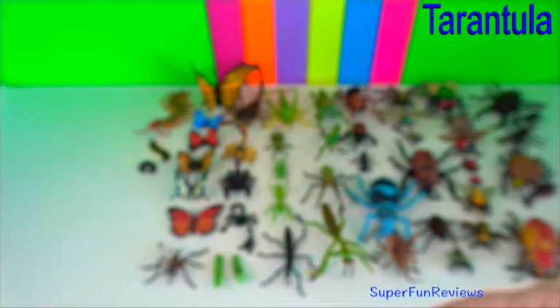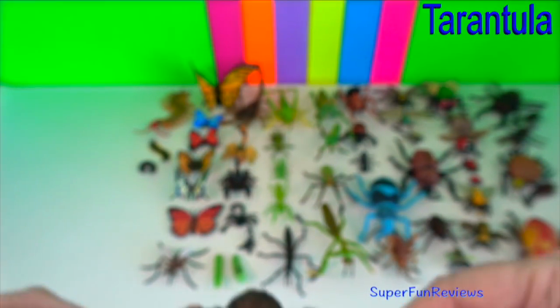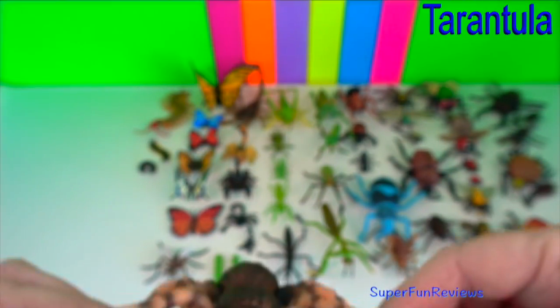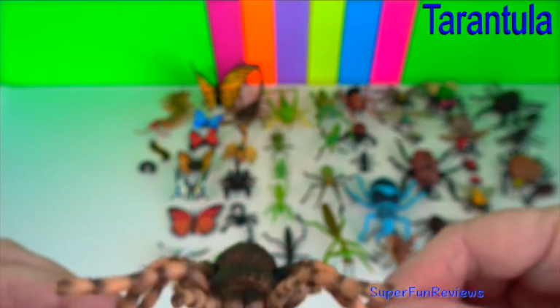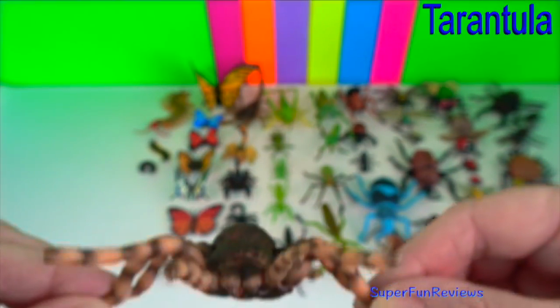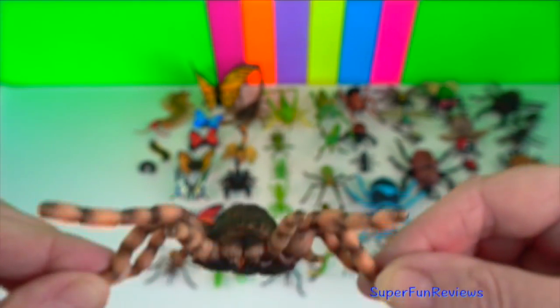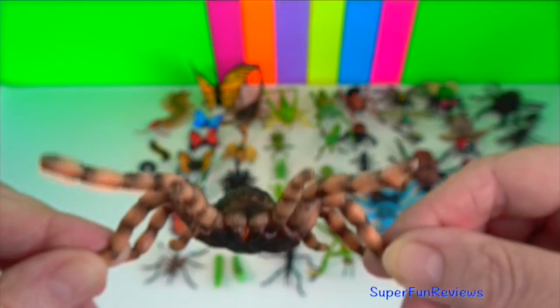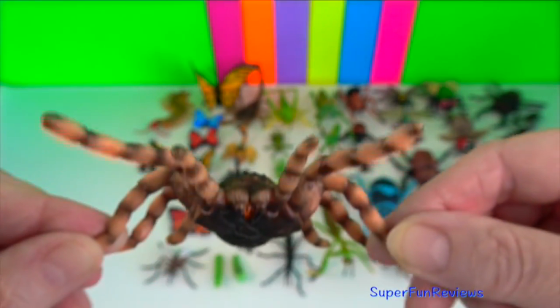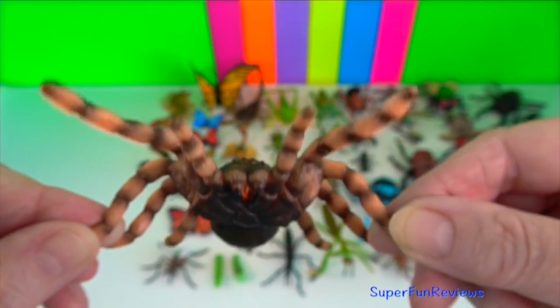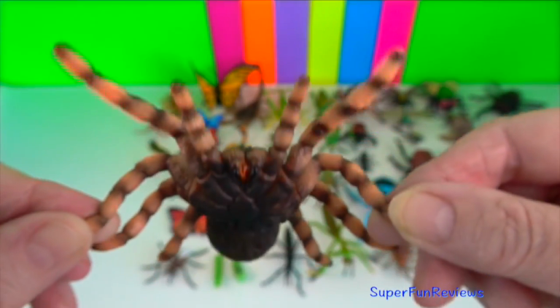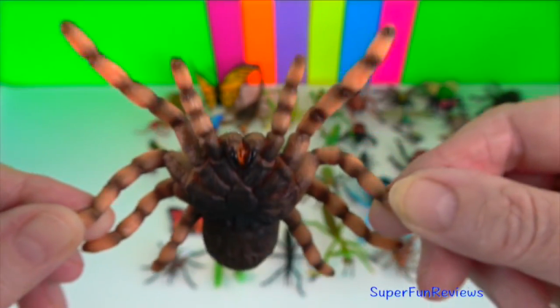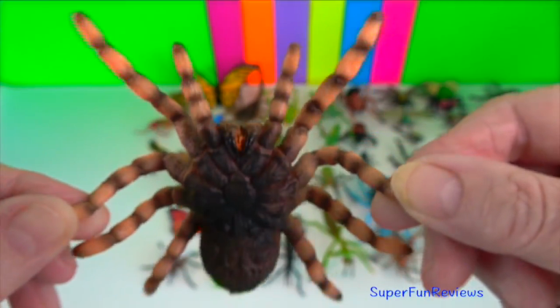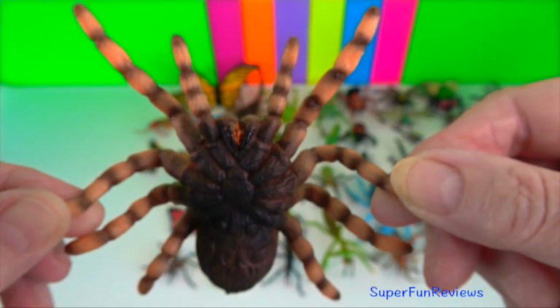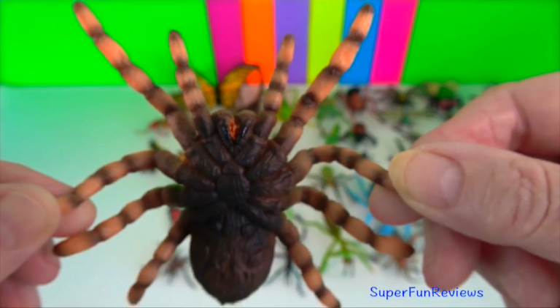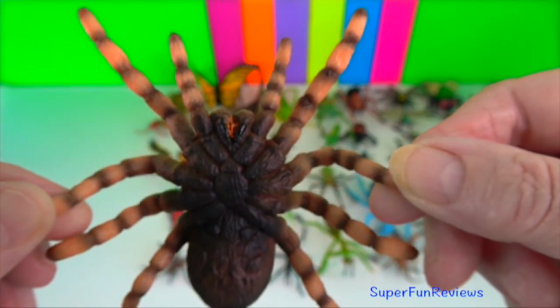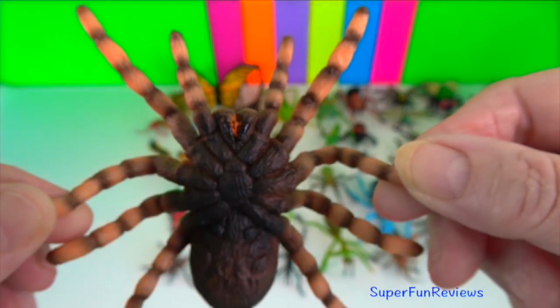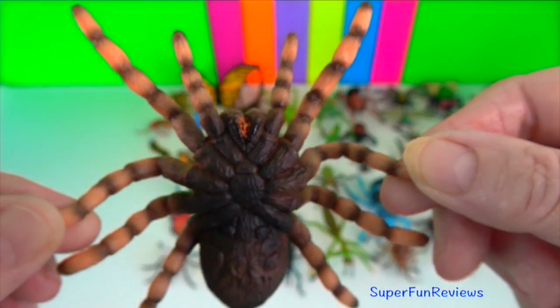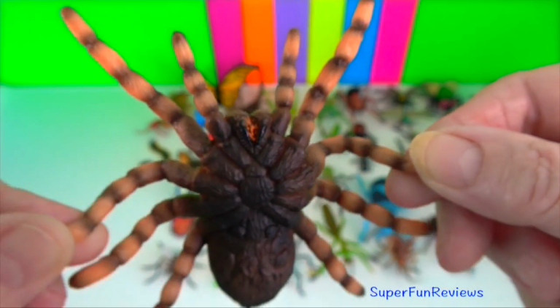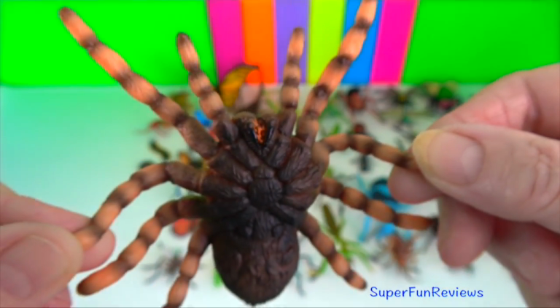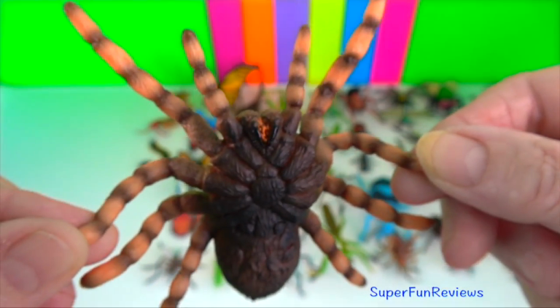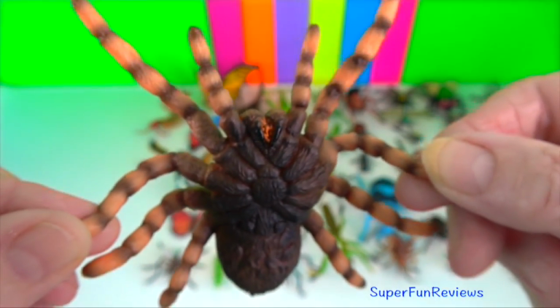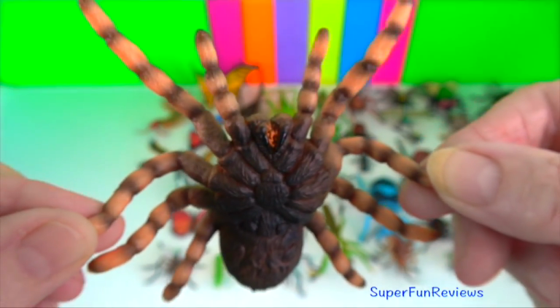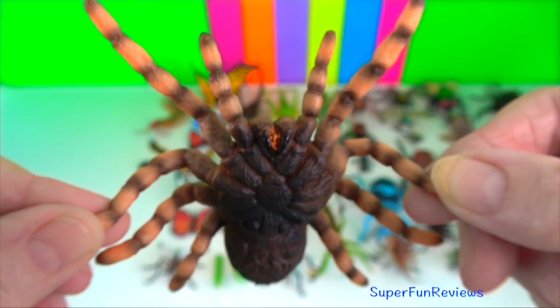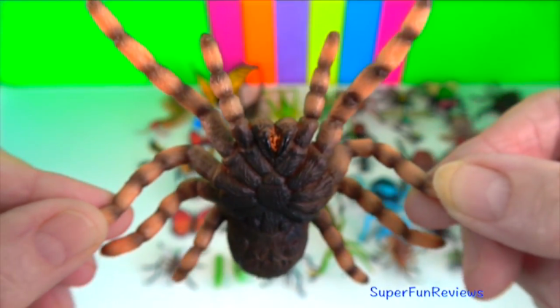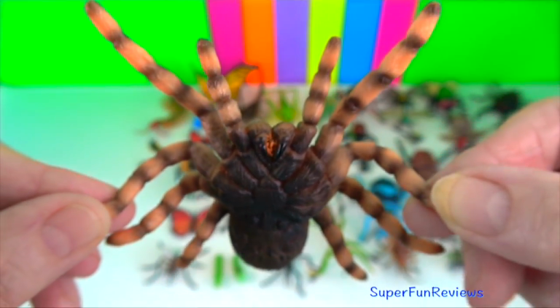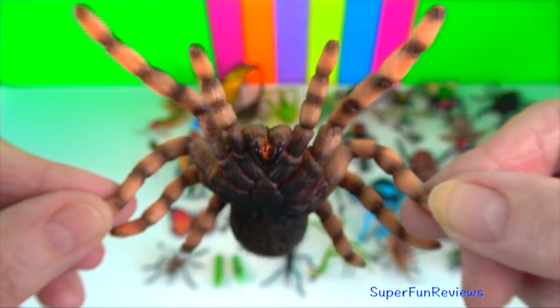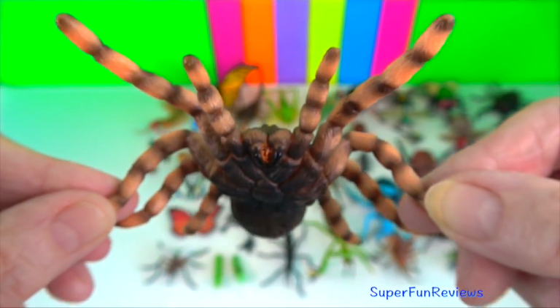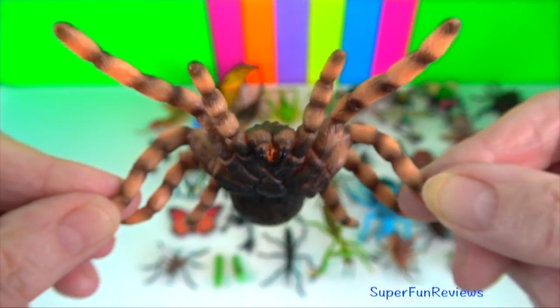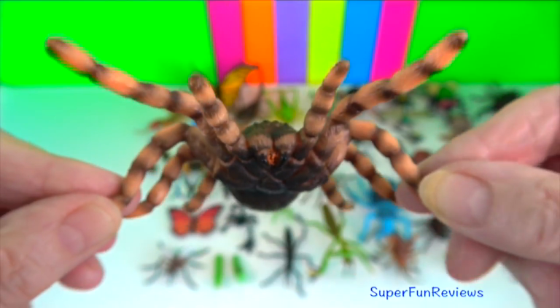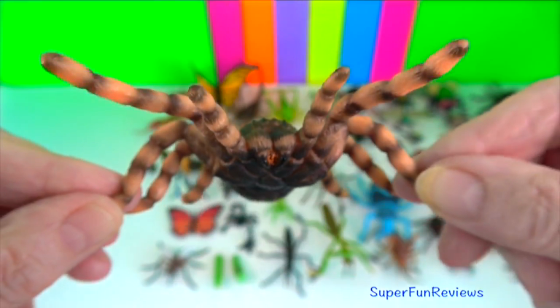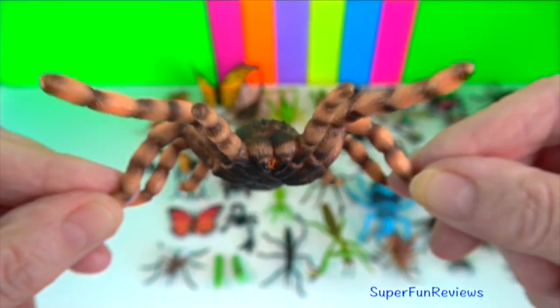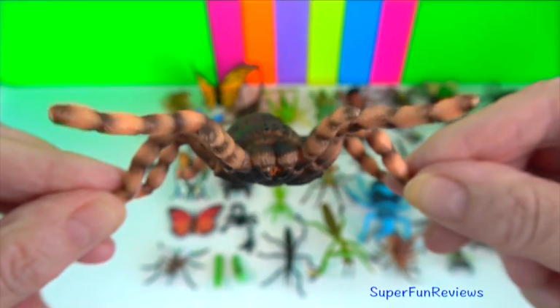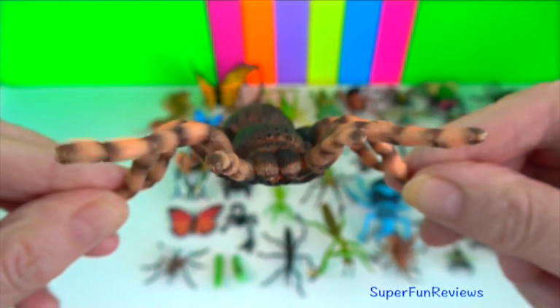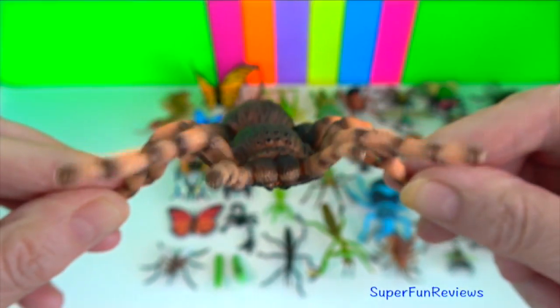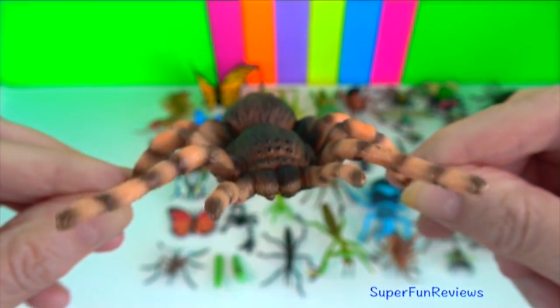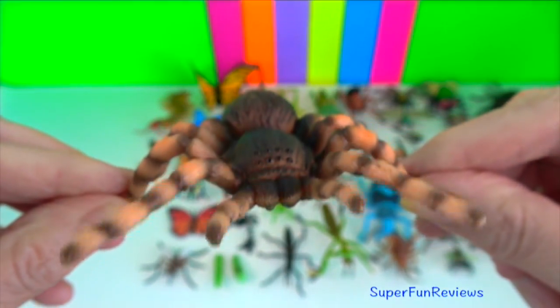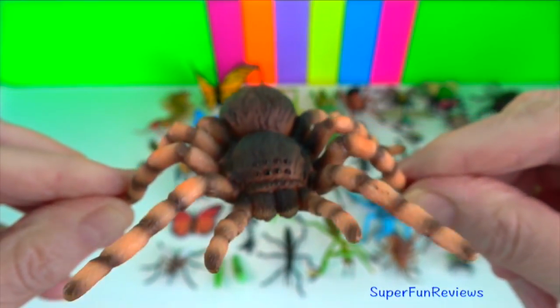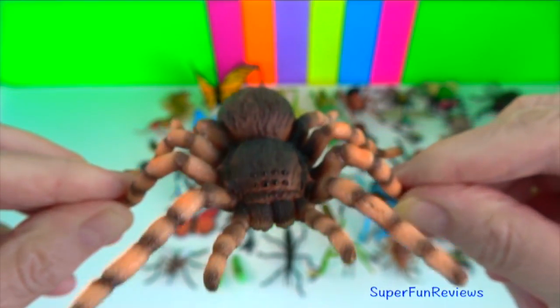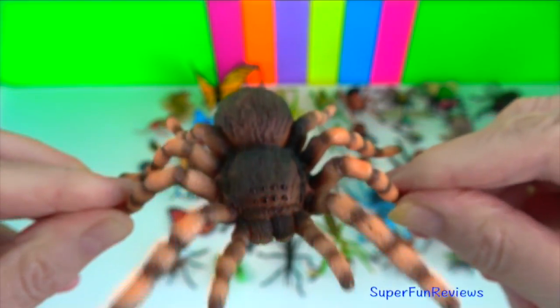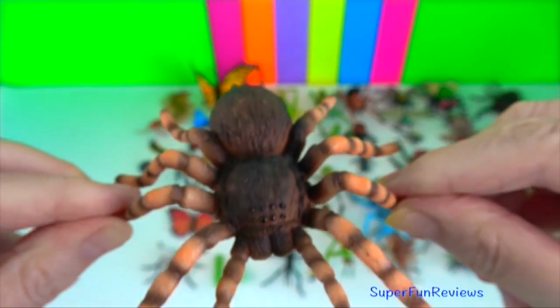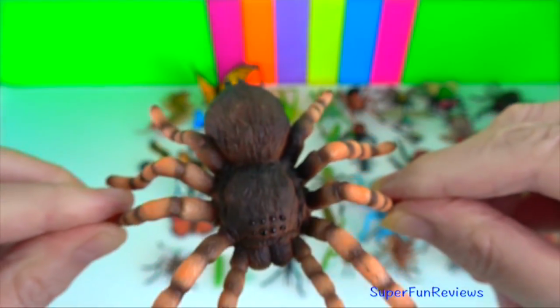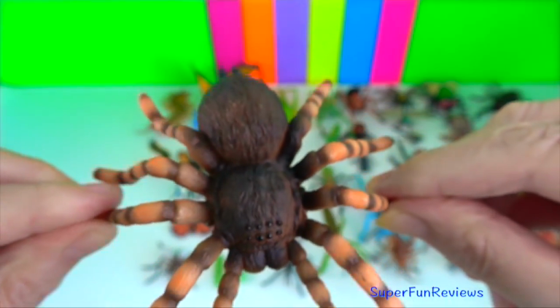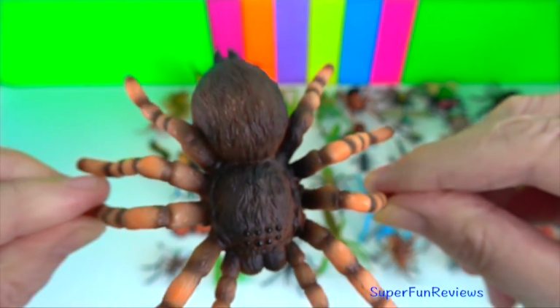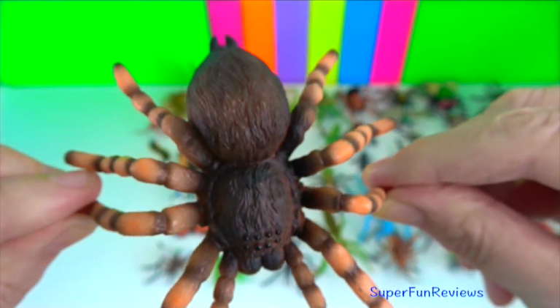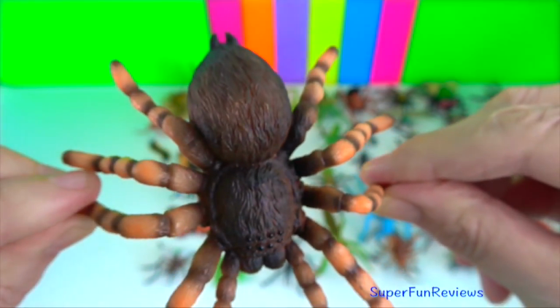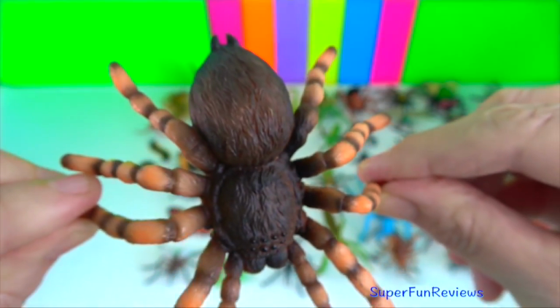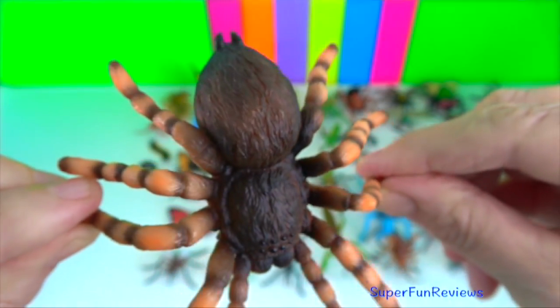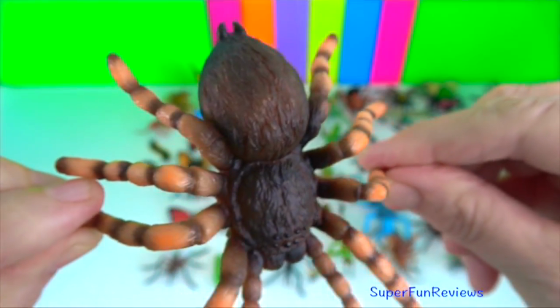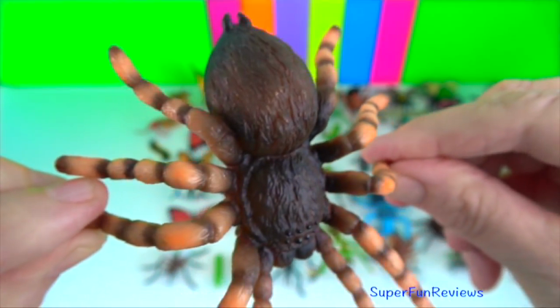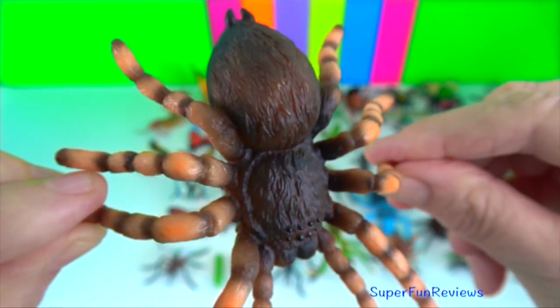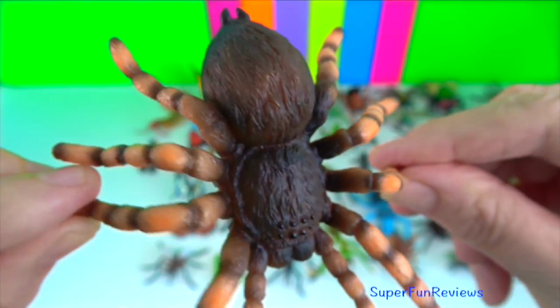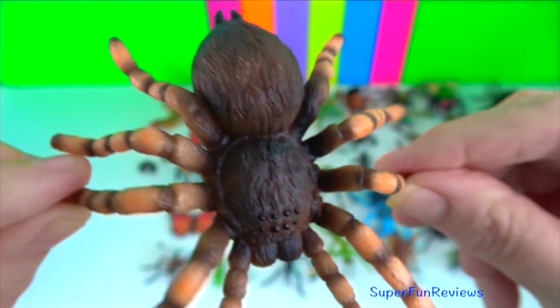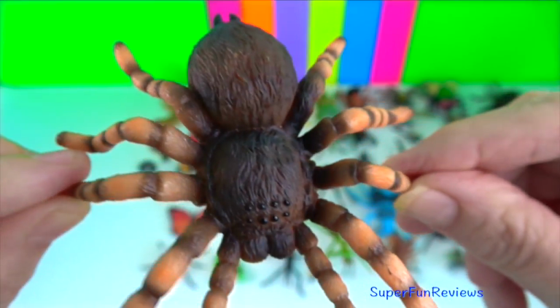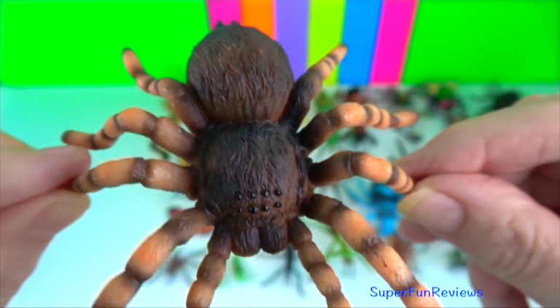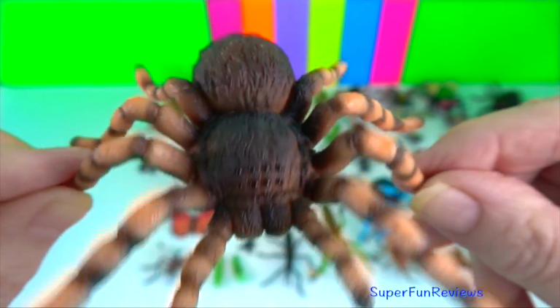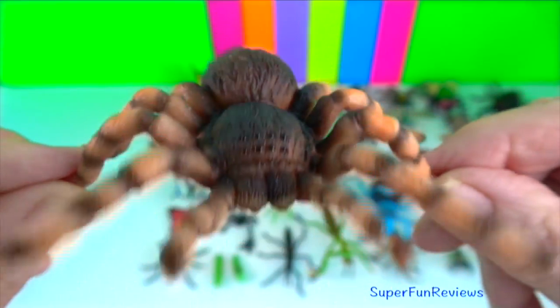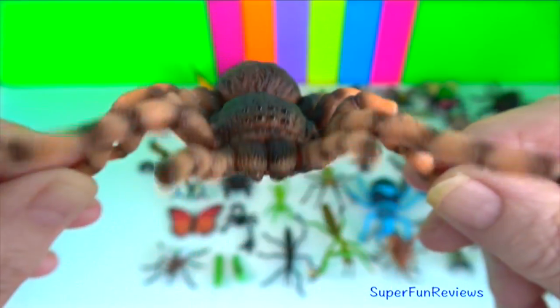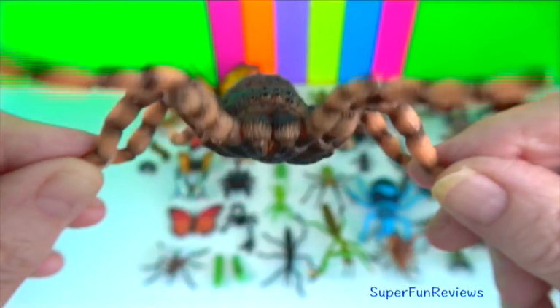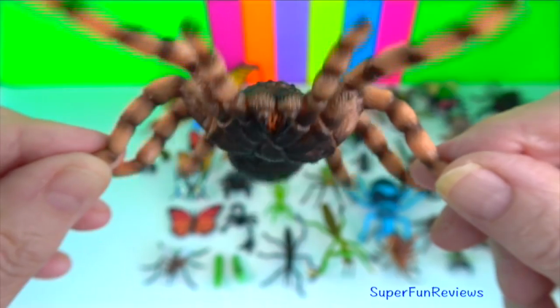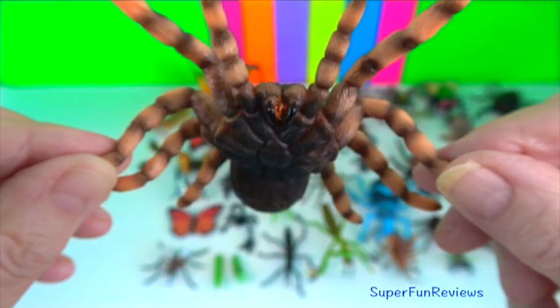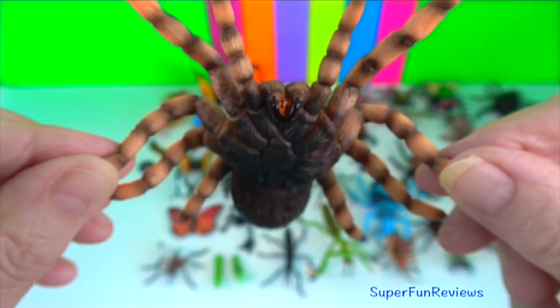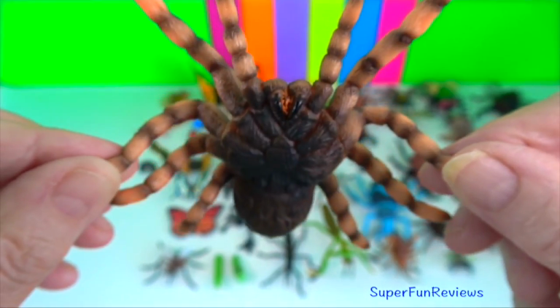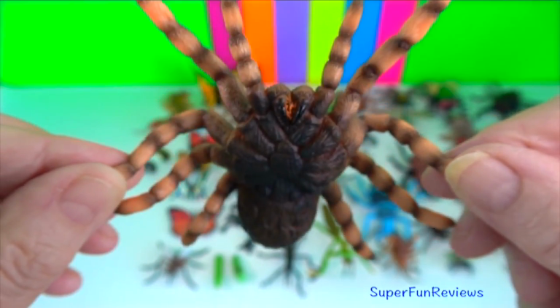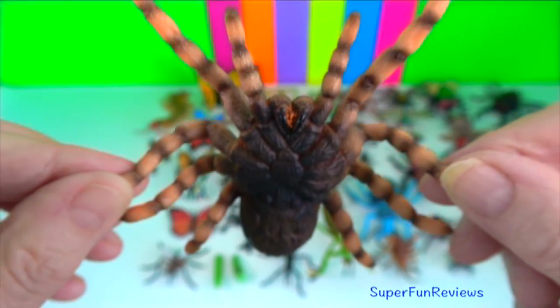Mexican red knee tarantula? It is docile, yet venomous, but rarely bites.